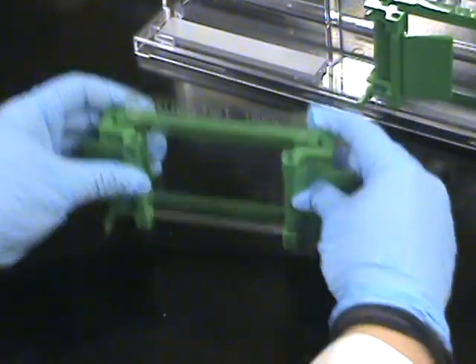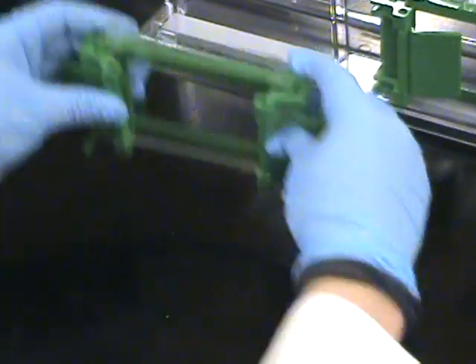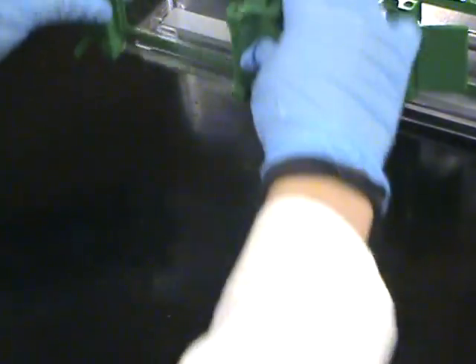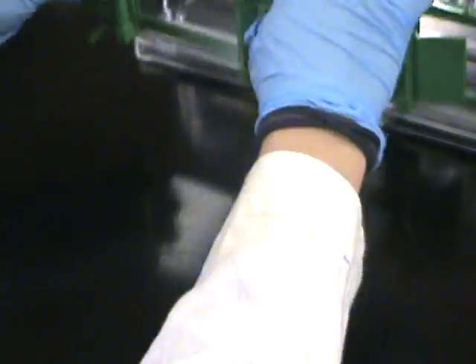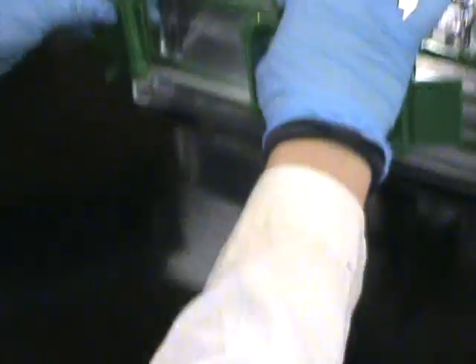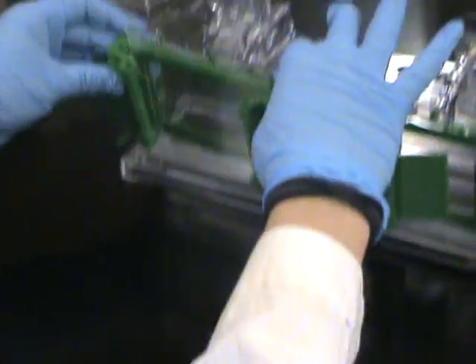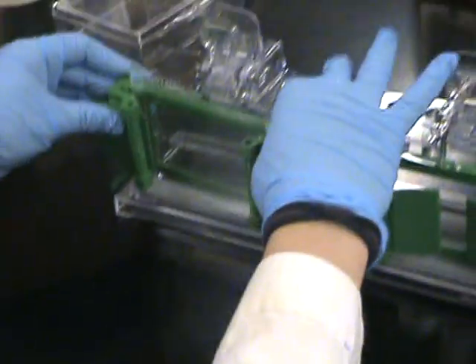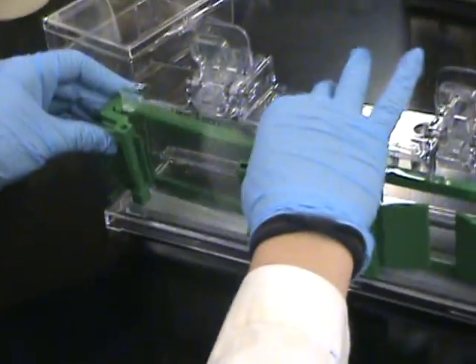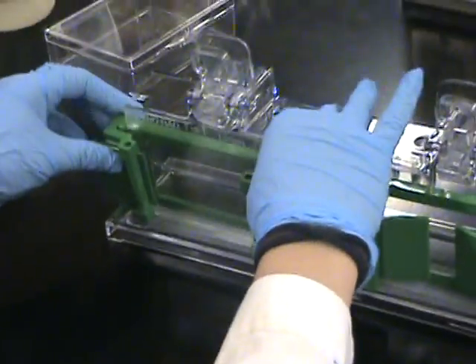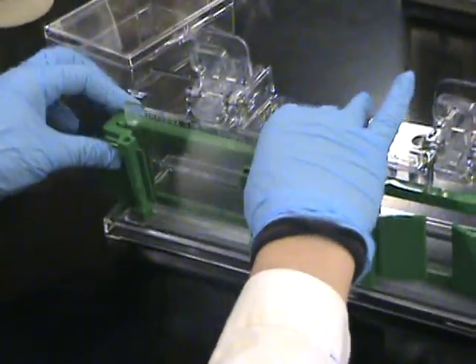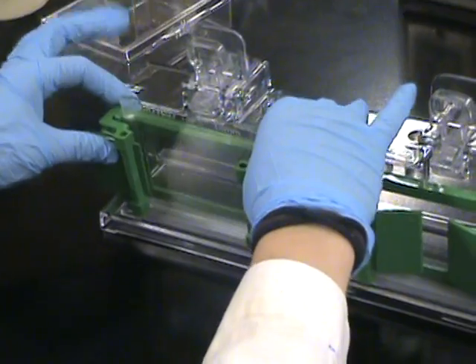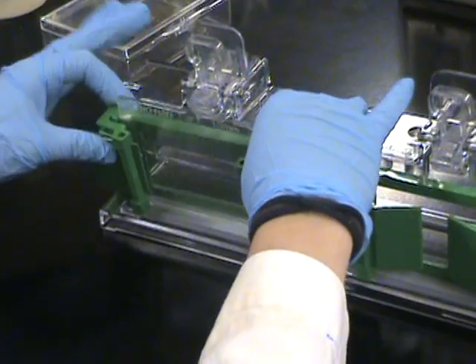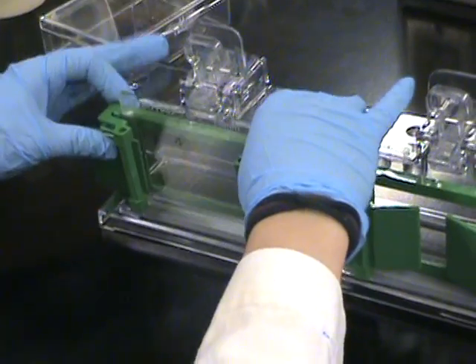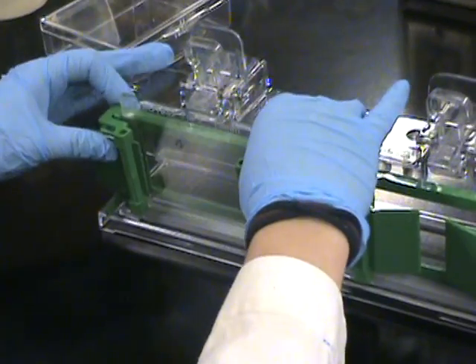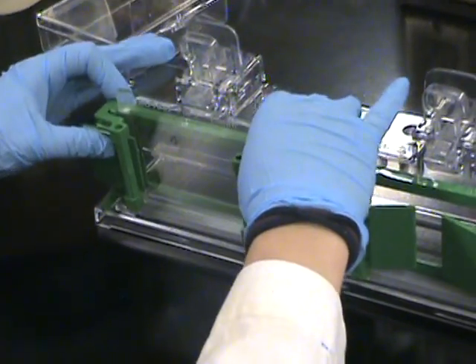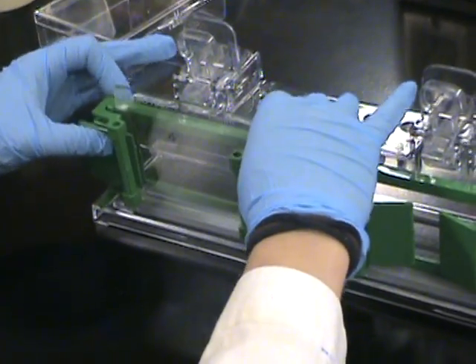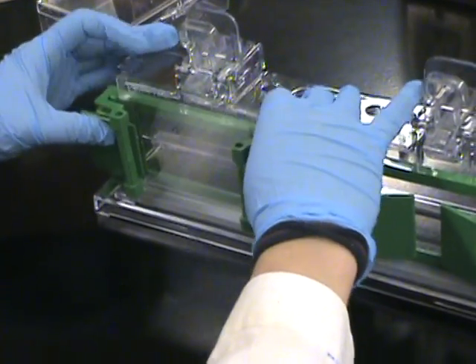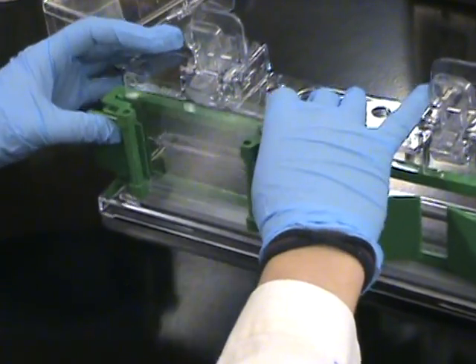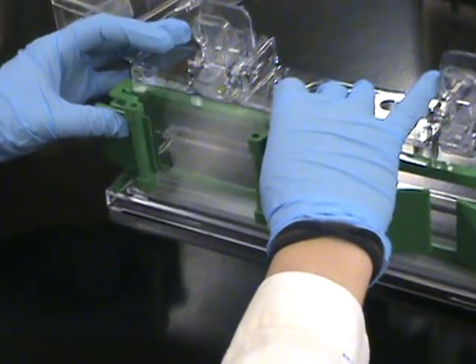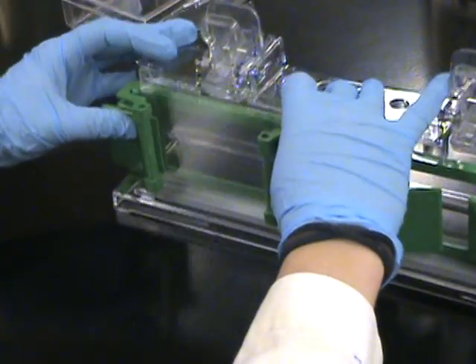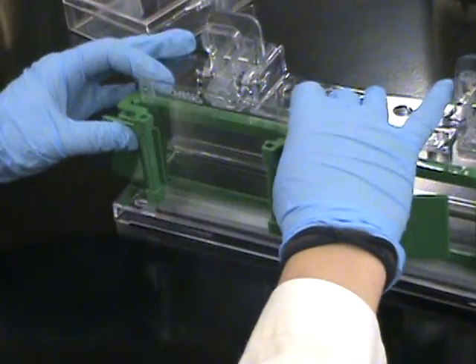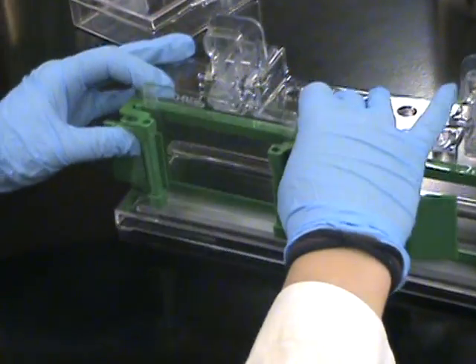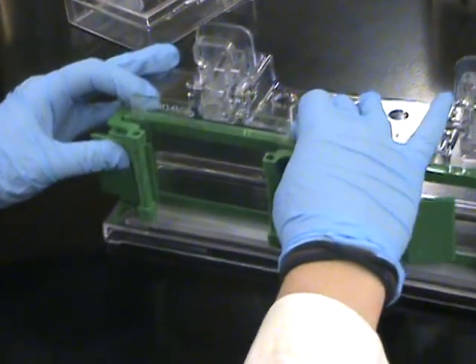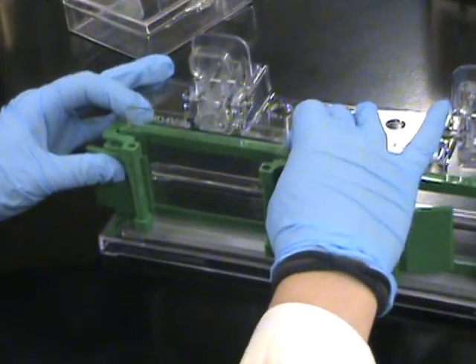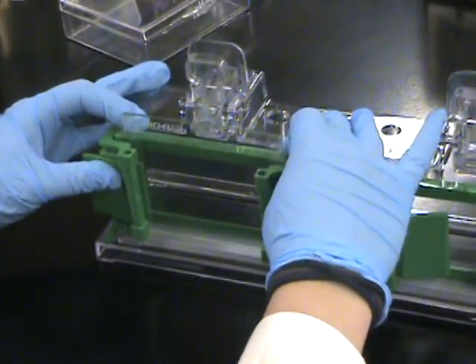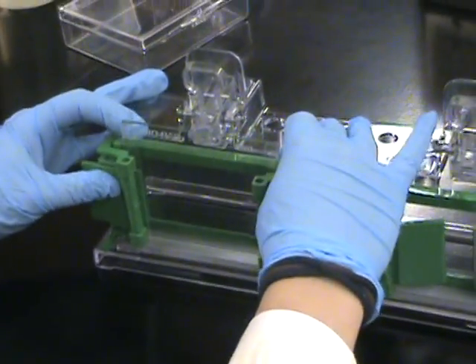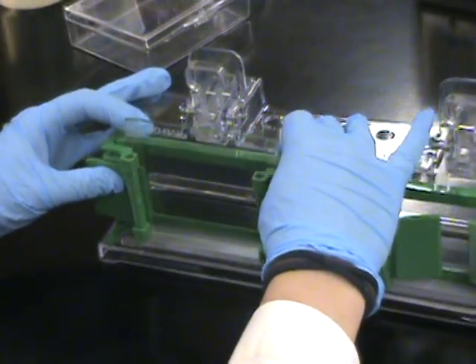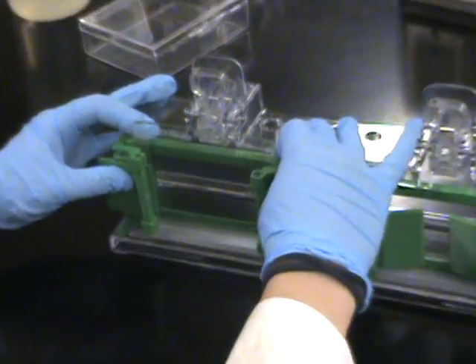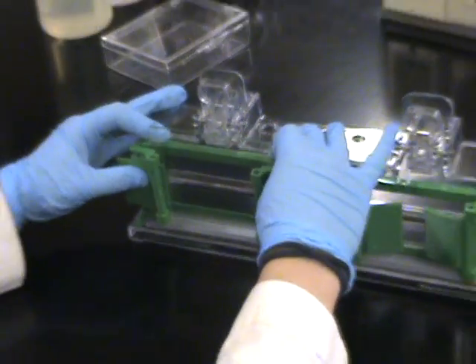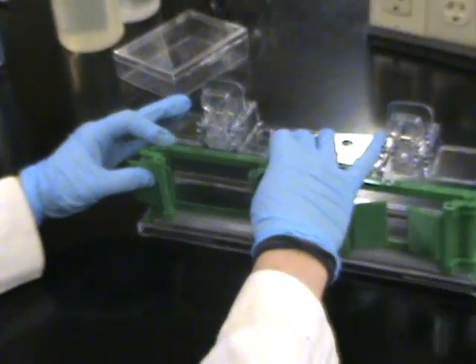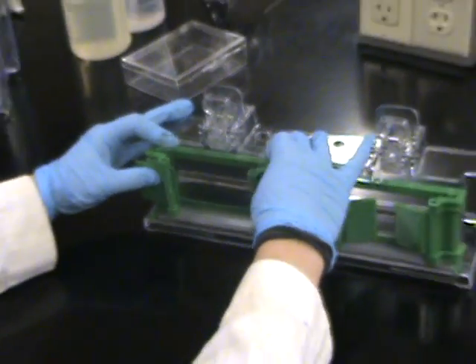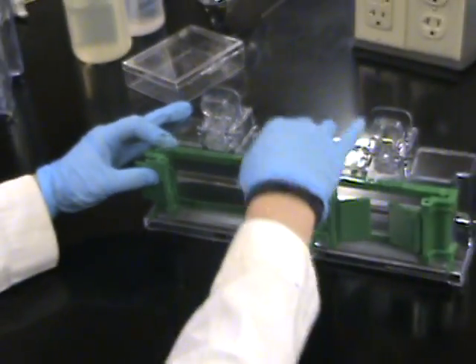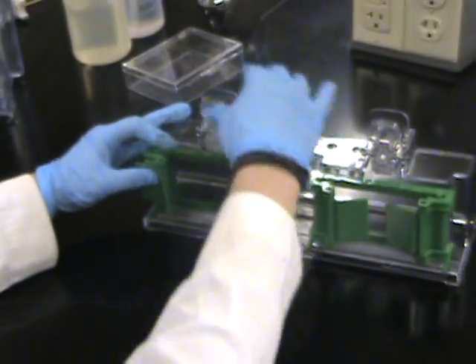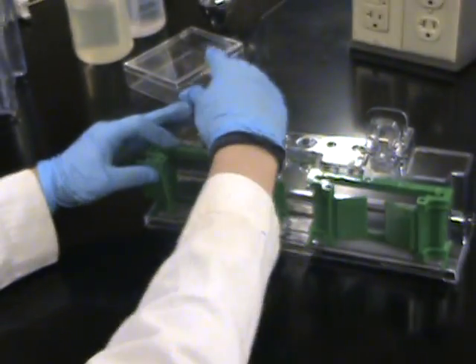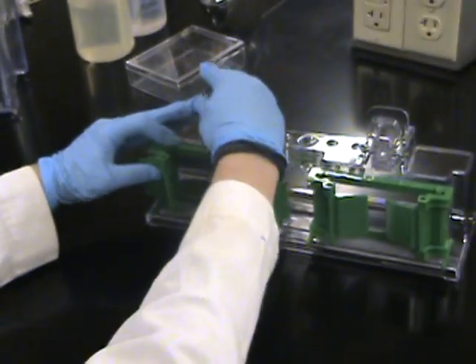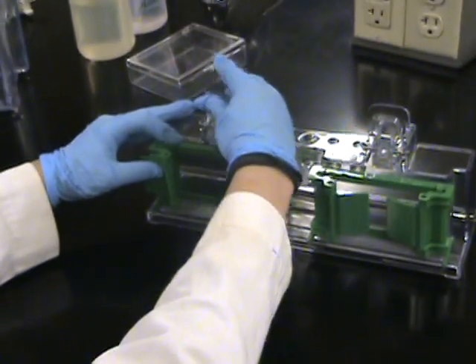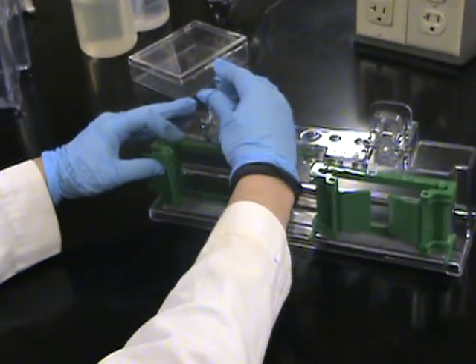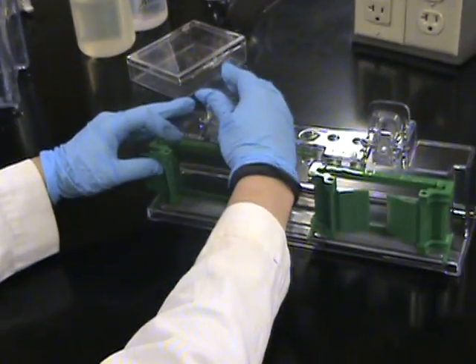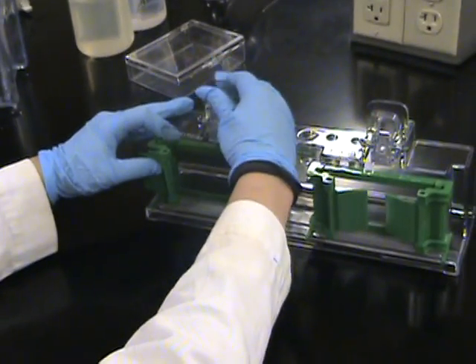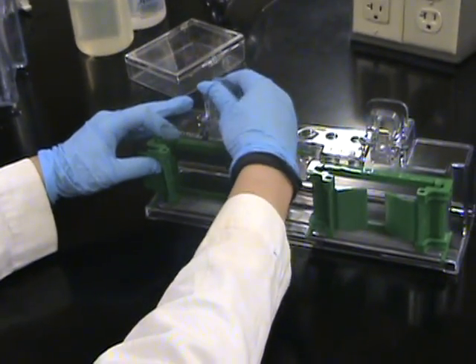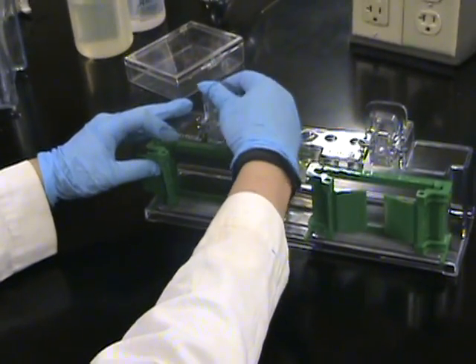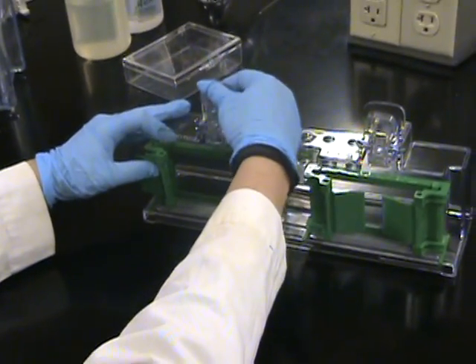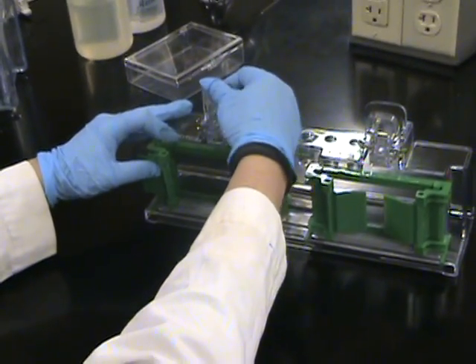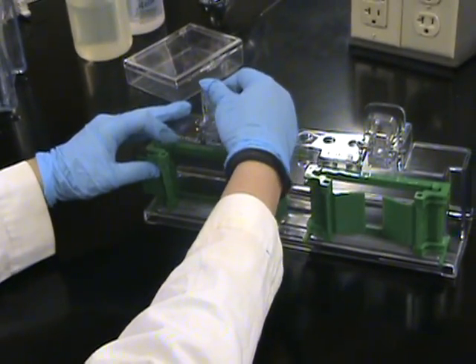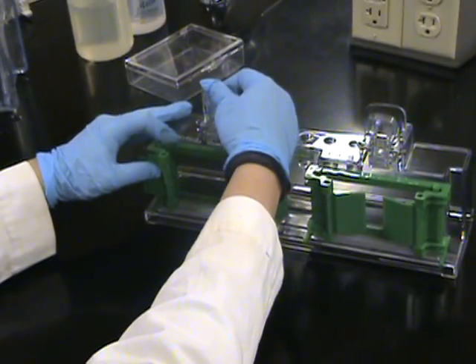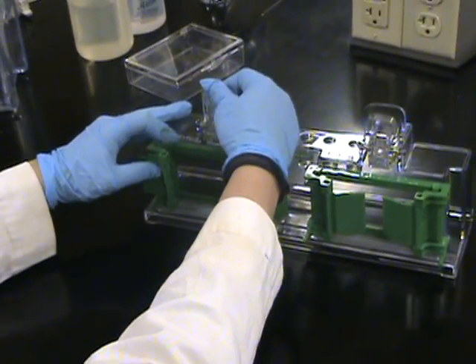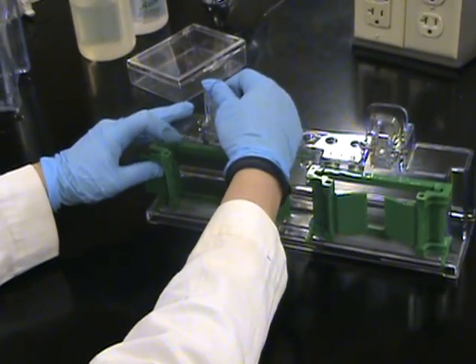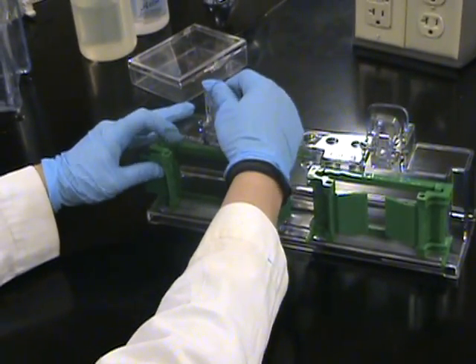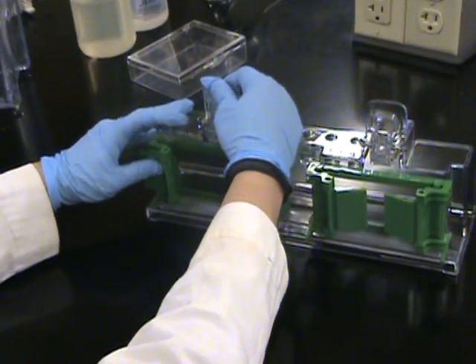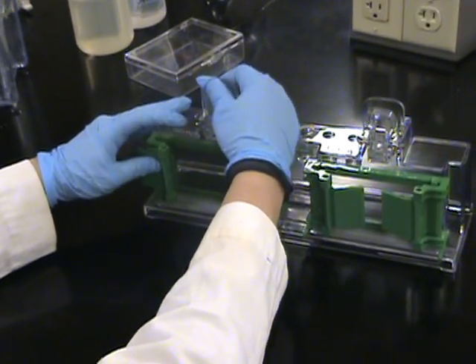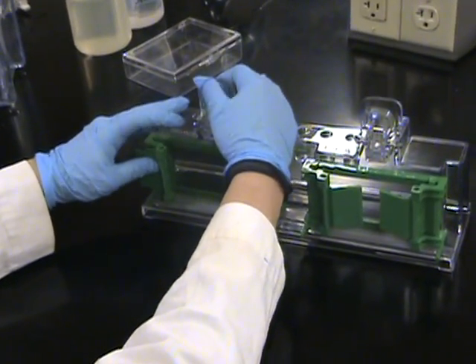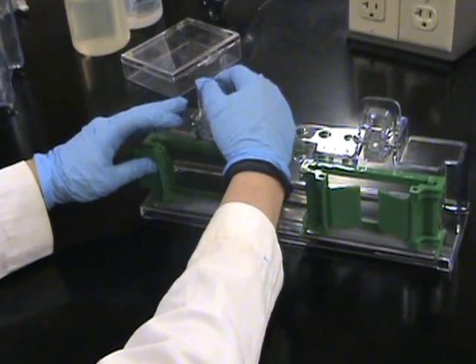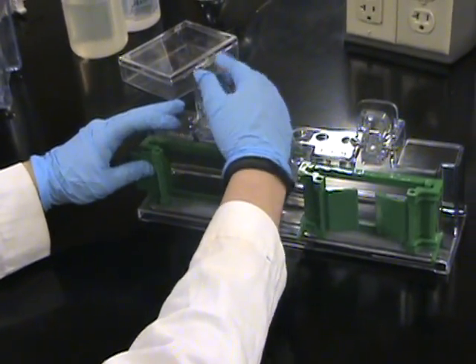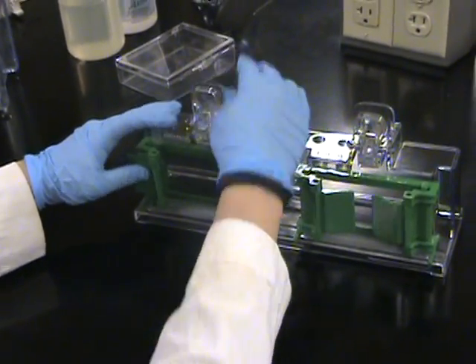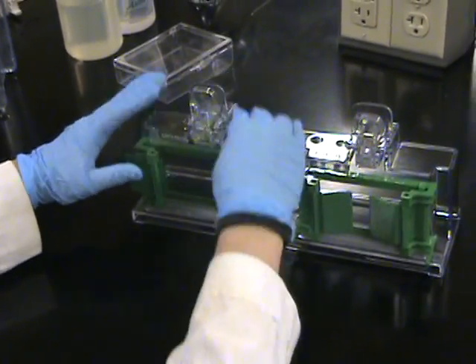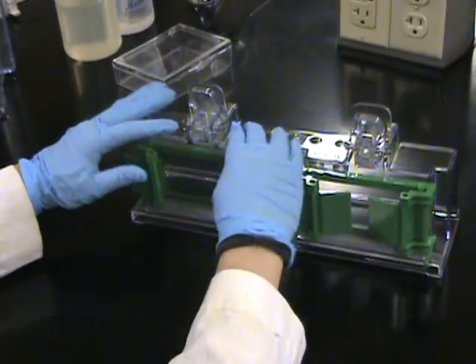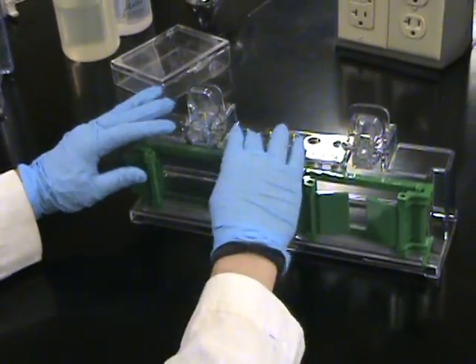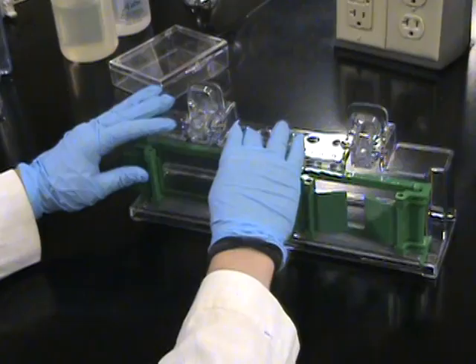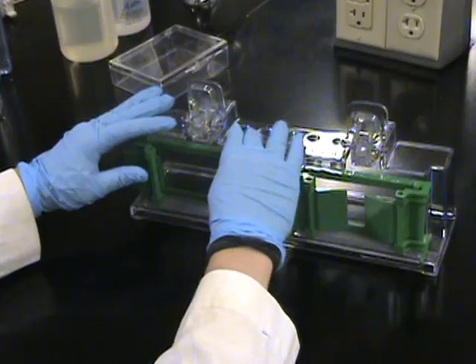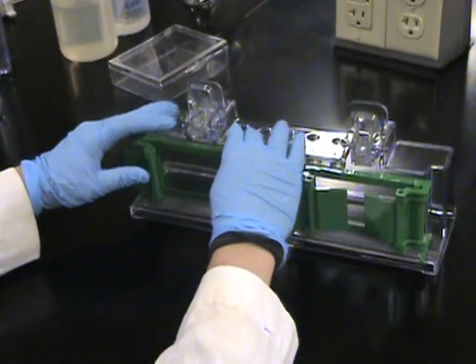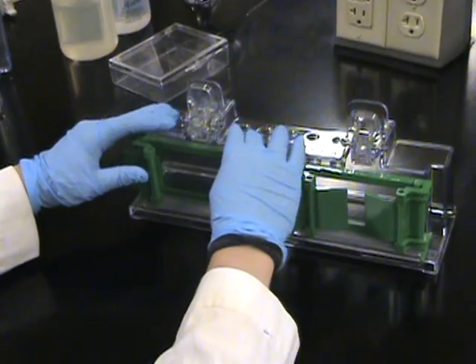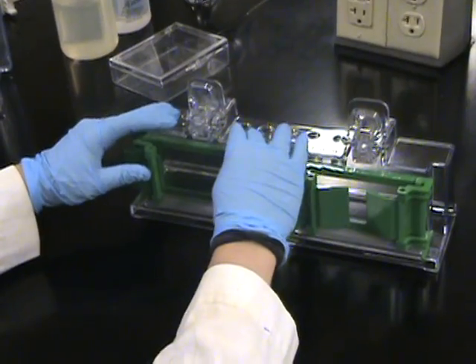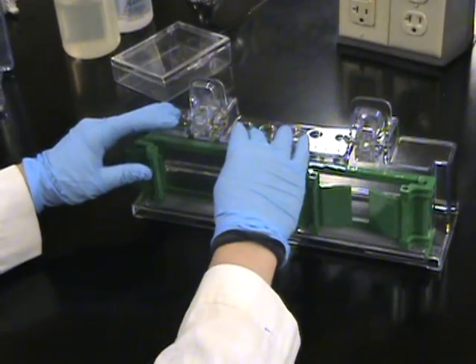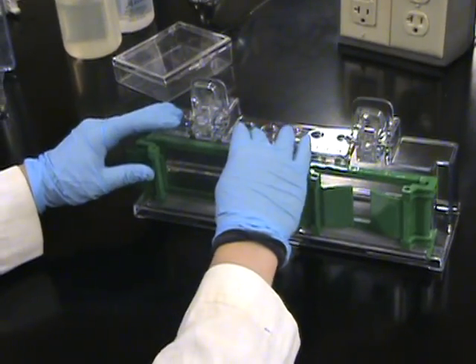Then you can put it on the casting stand. Lift up the clip and make sure it's secure.